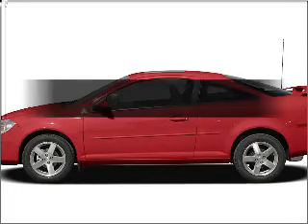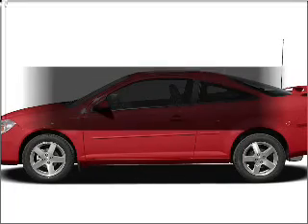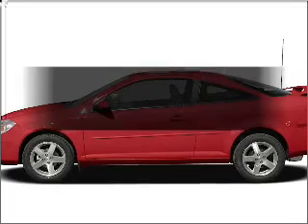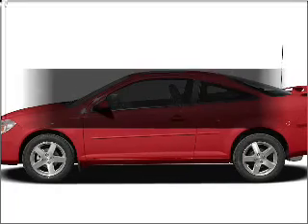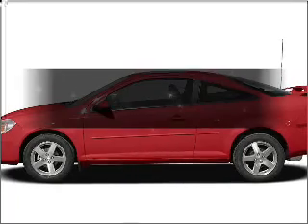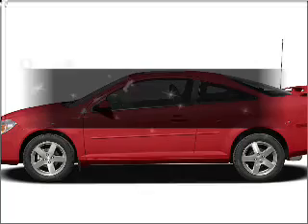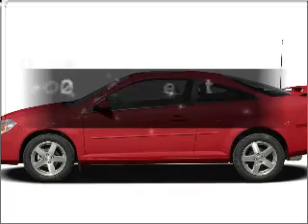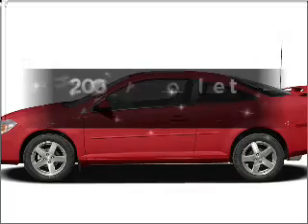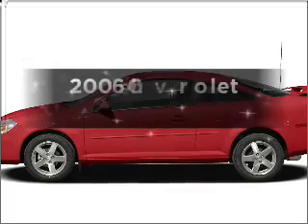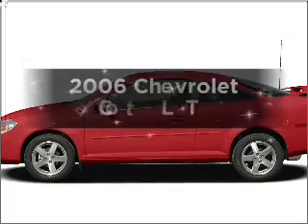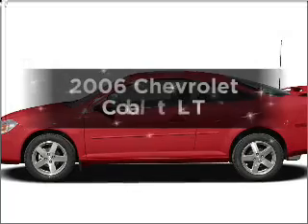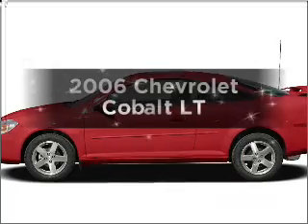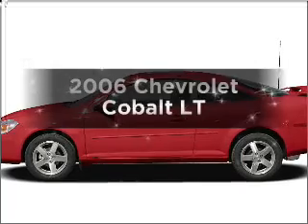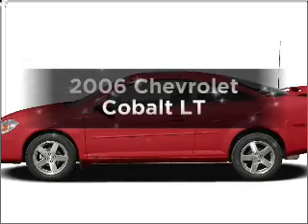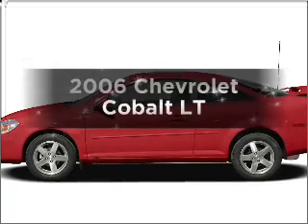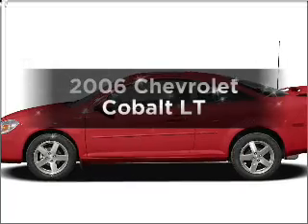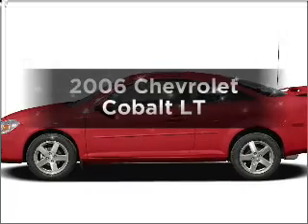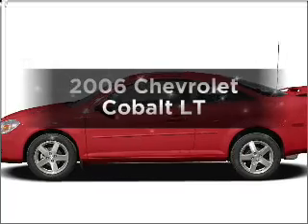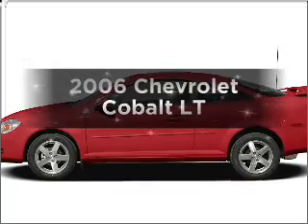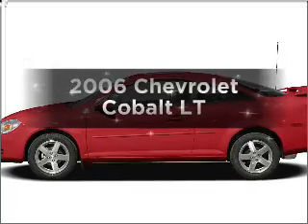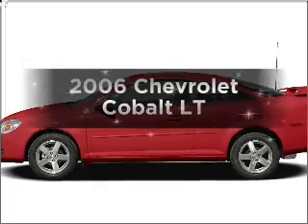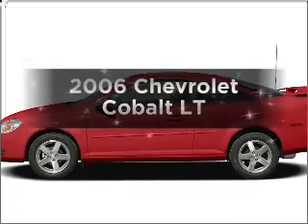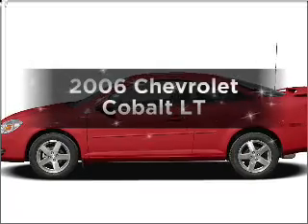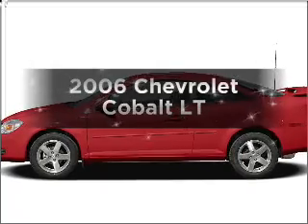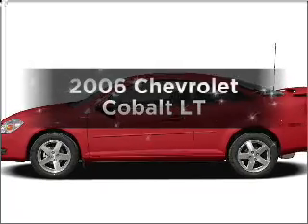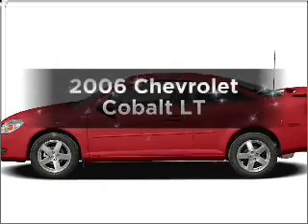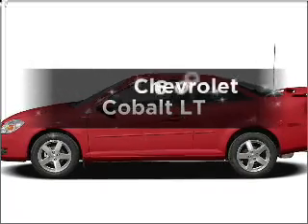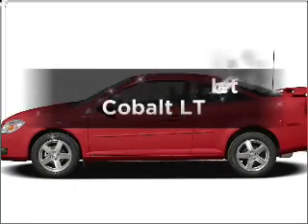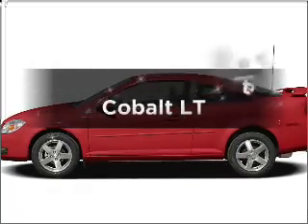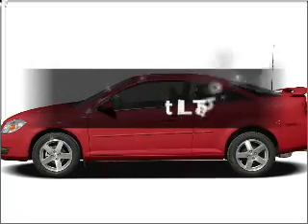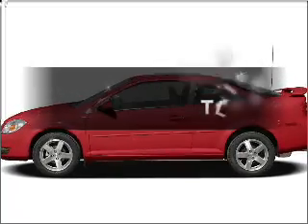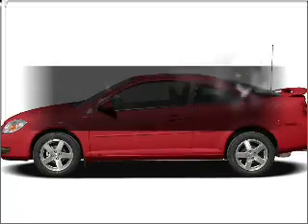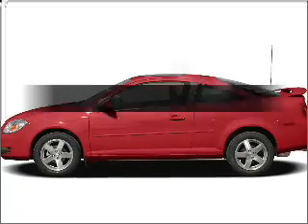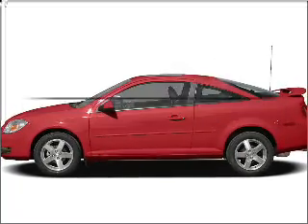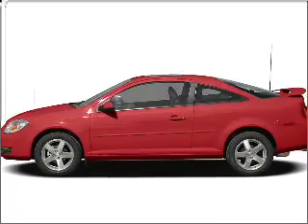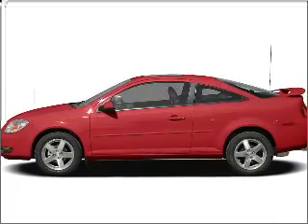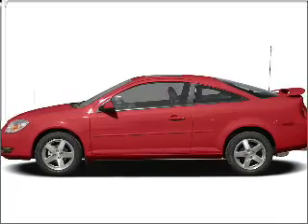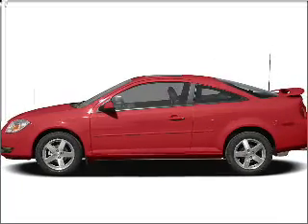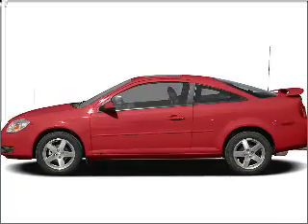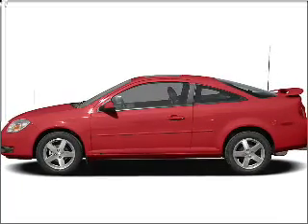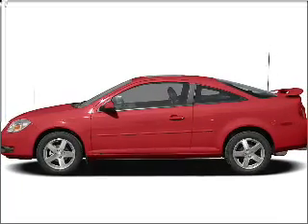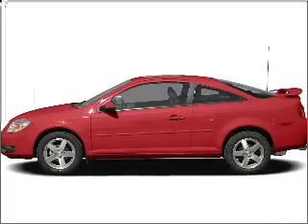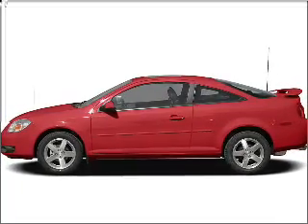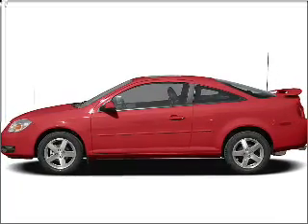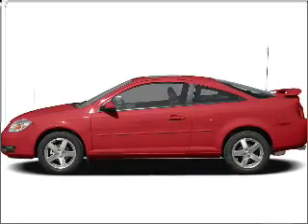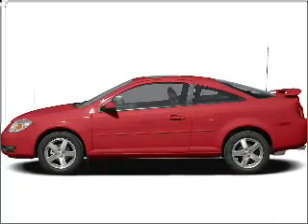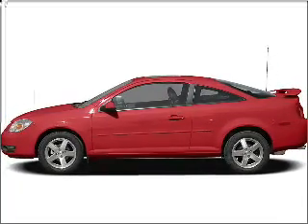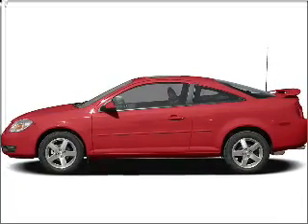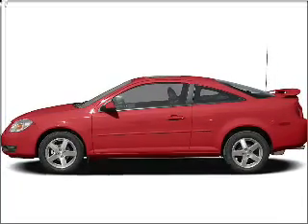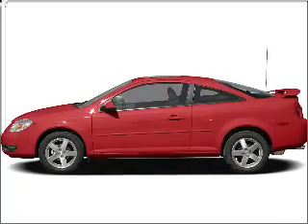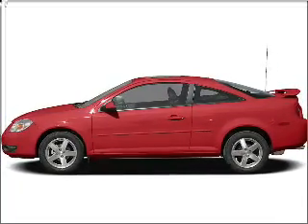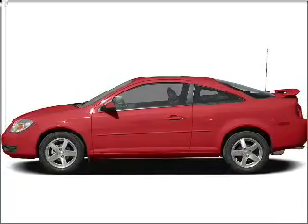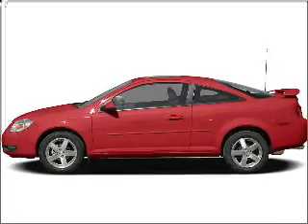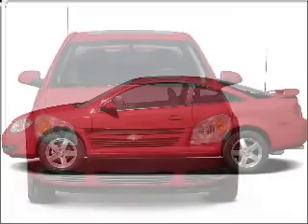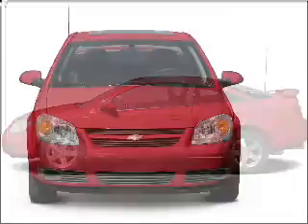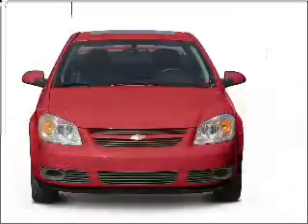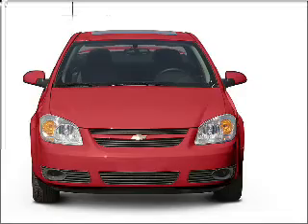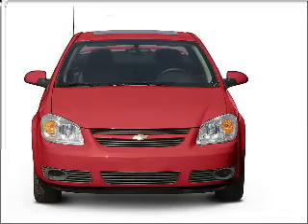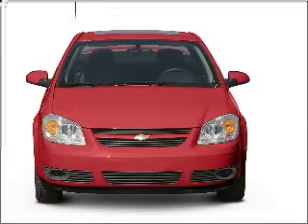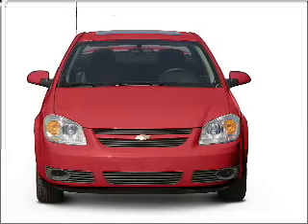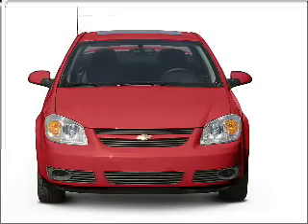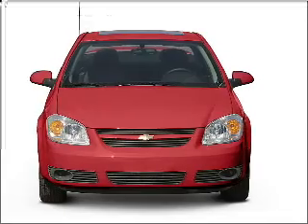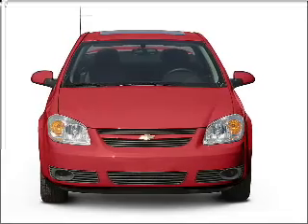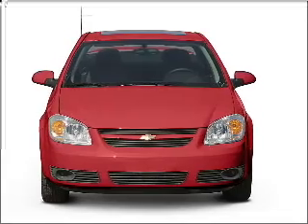Get noticed in this 2006 Chevrolet Cobalt. If you're looking for a first-rate auto, this one could be yours today.